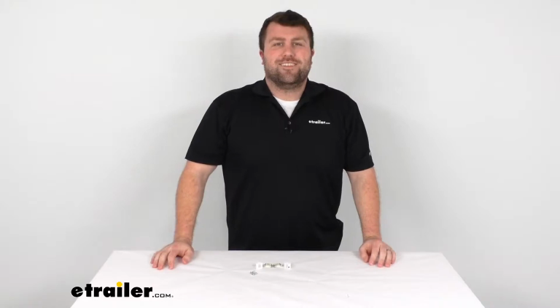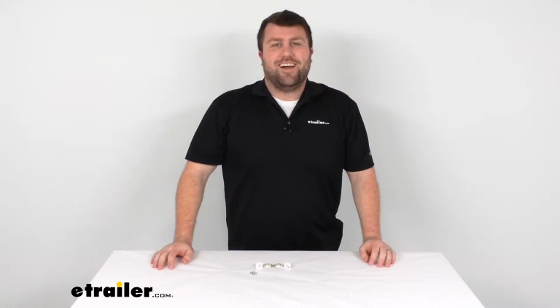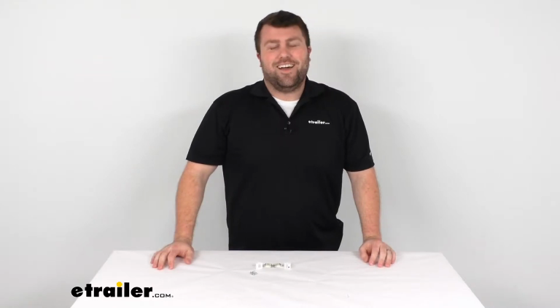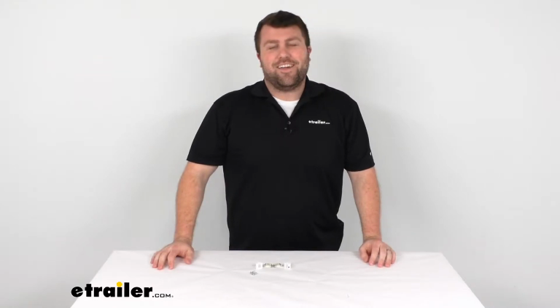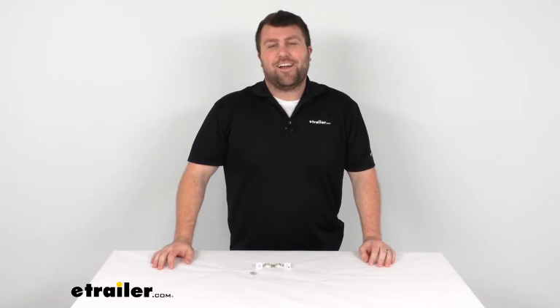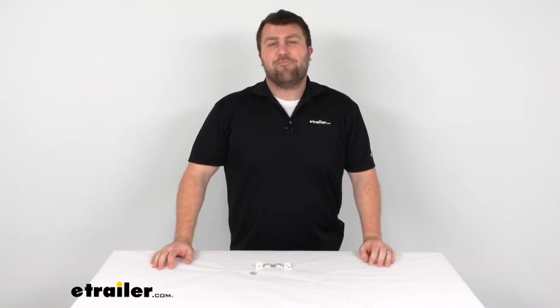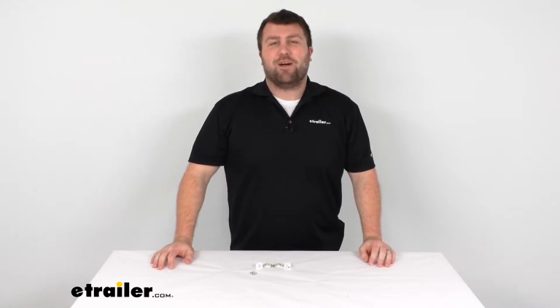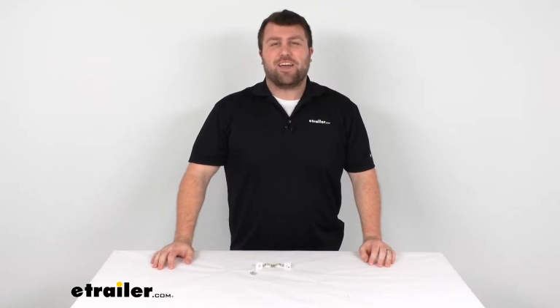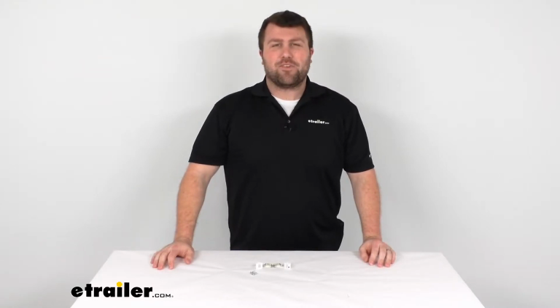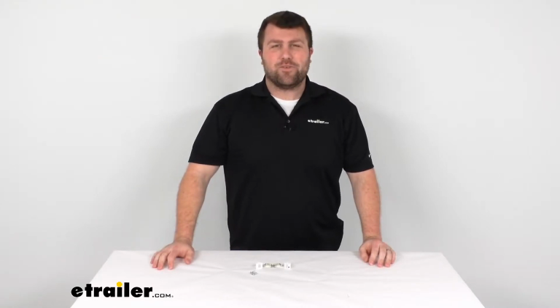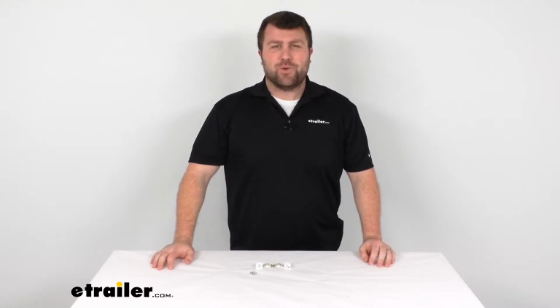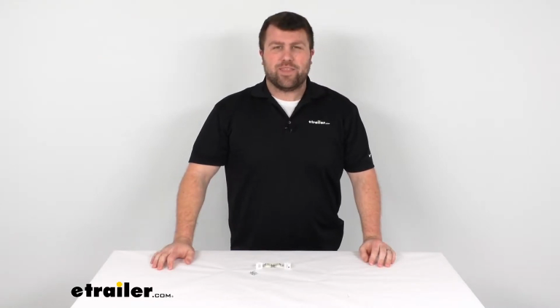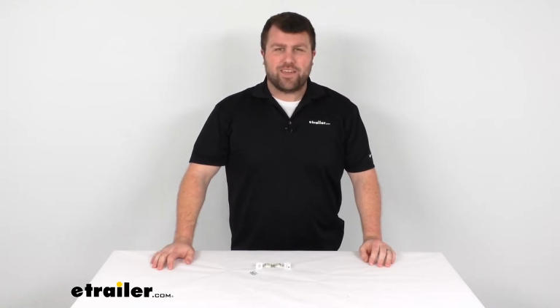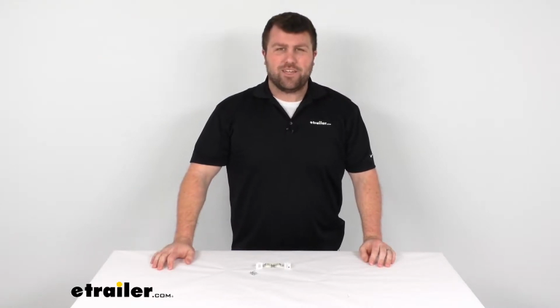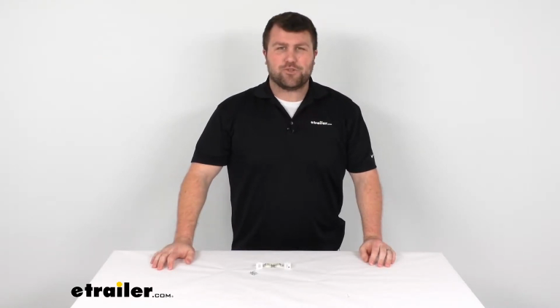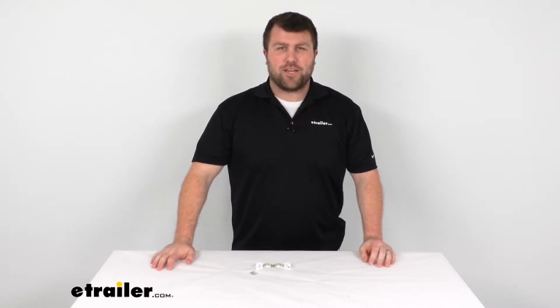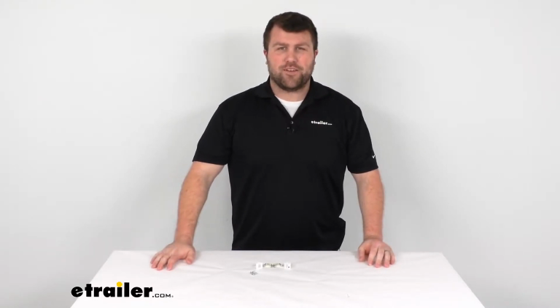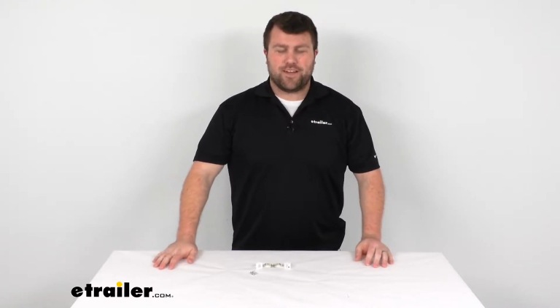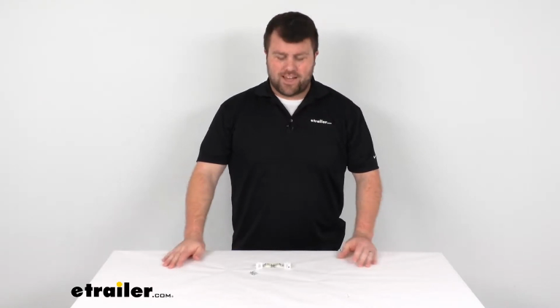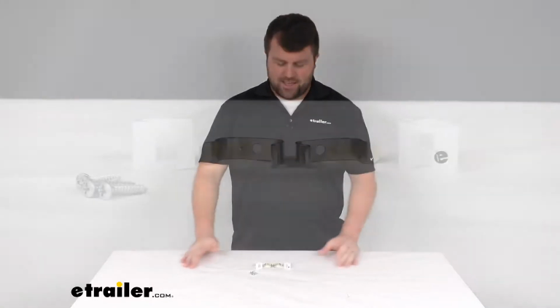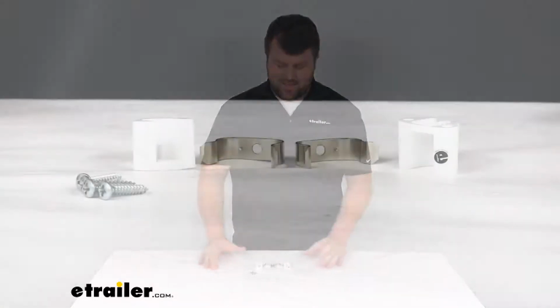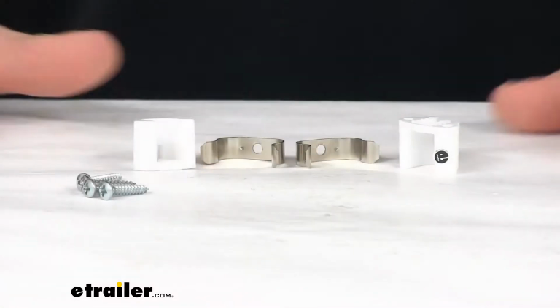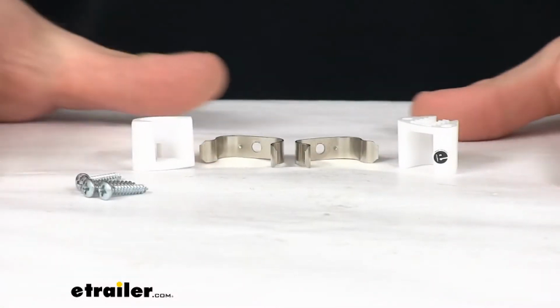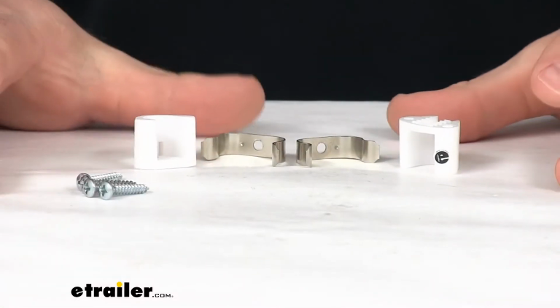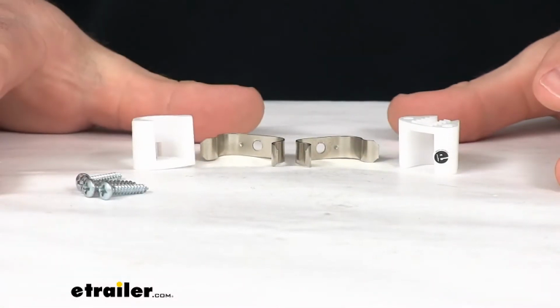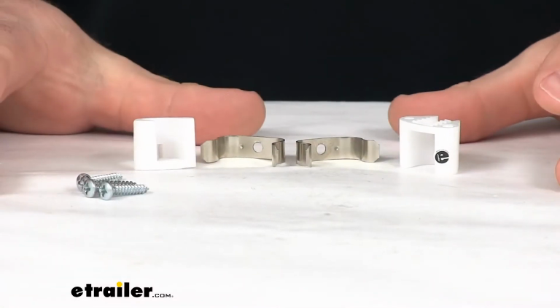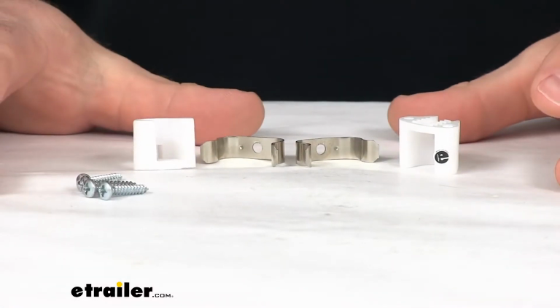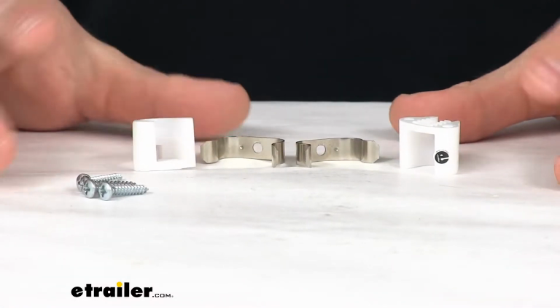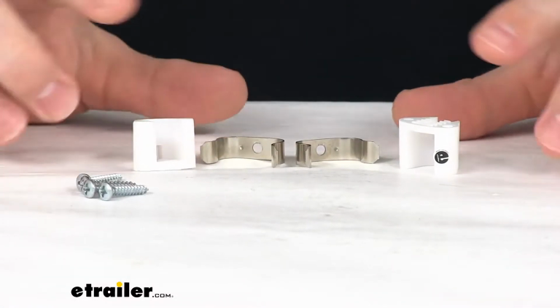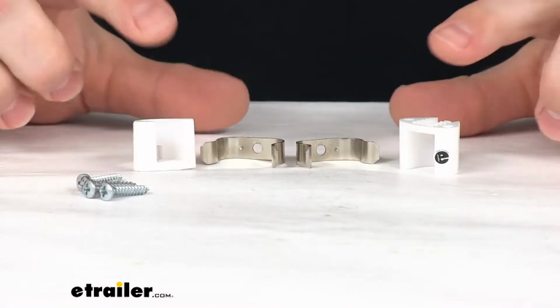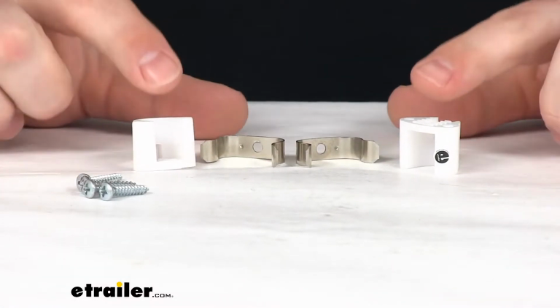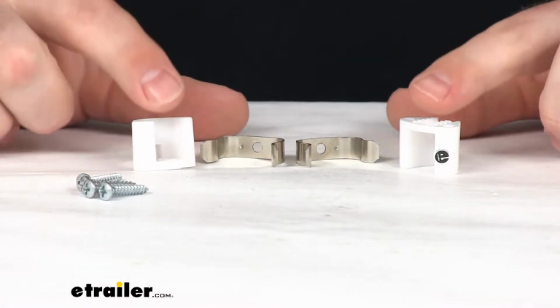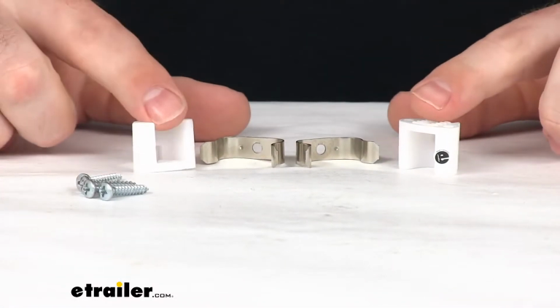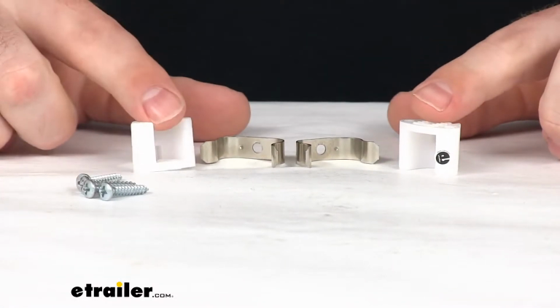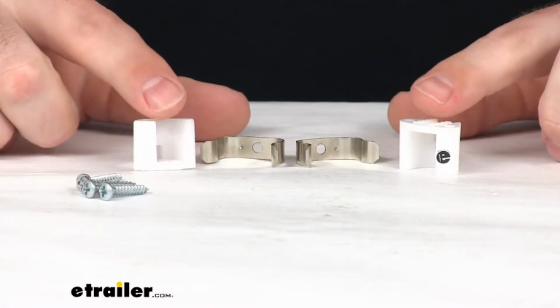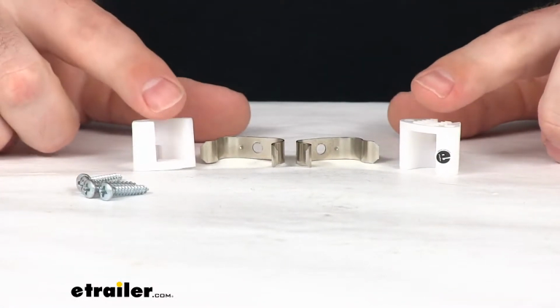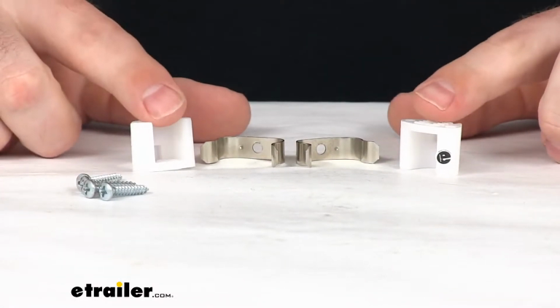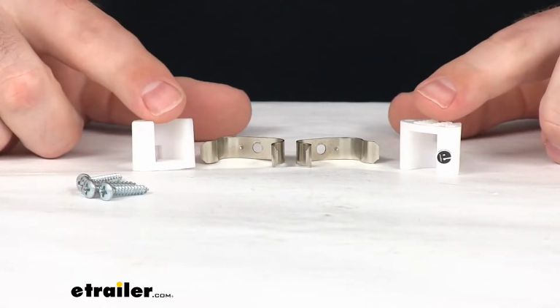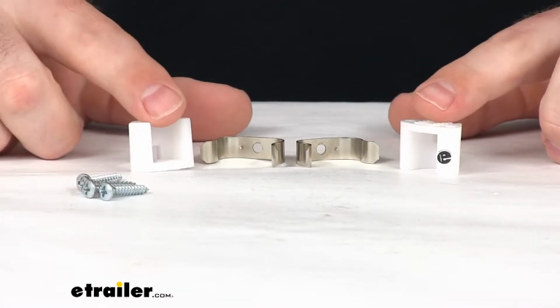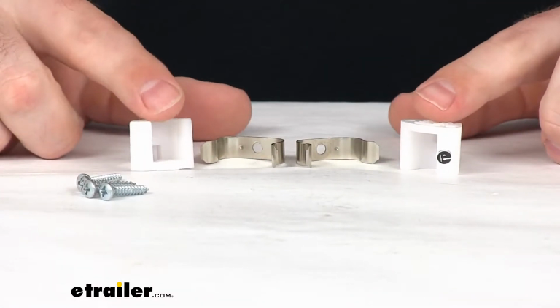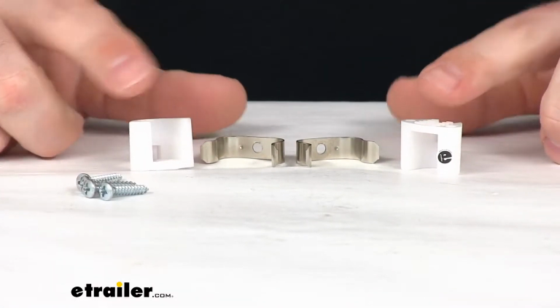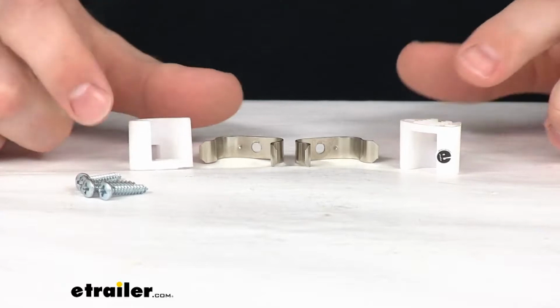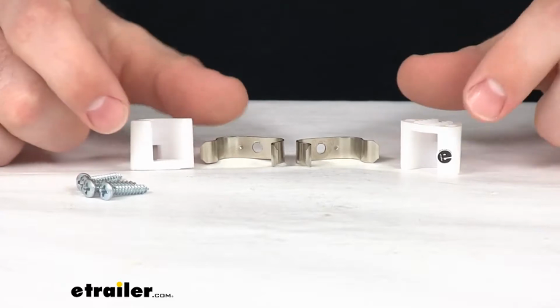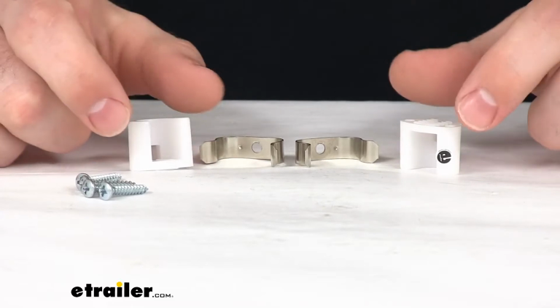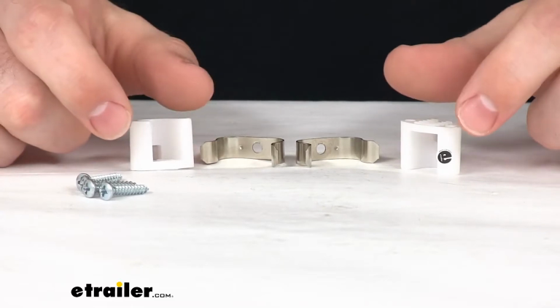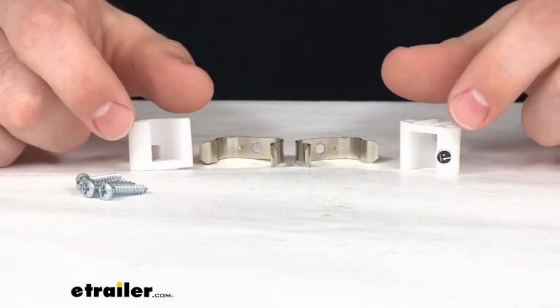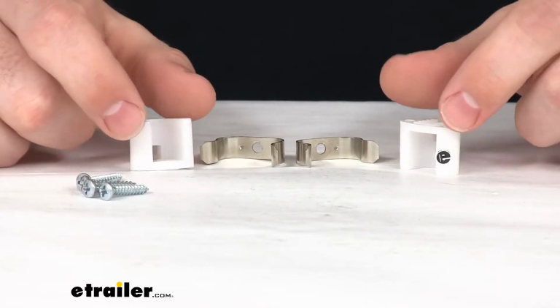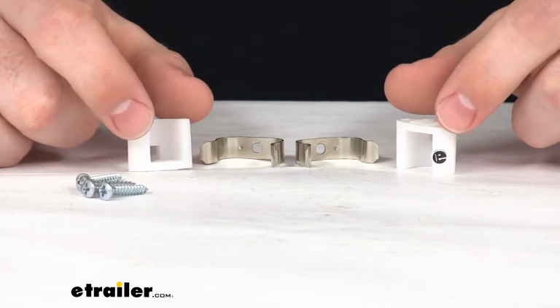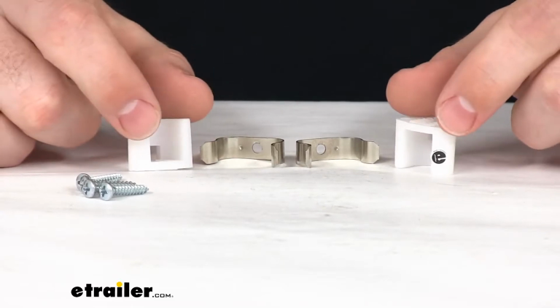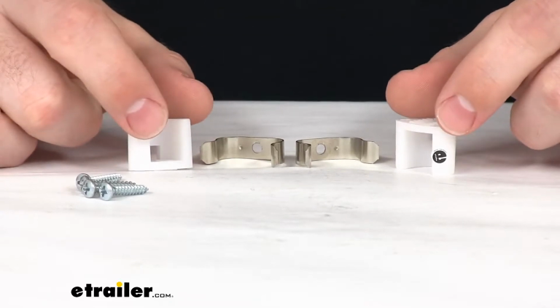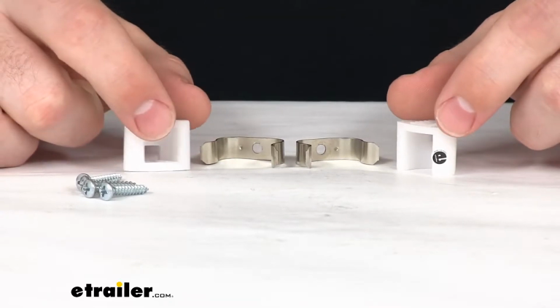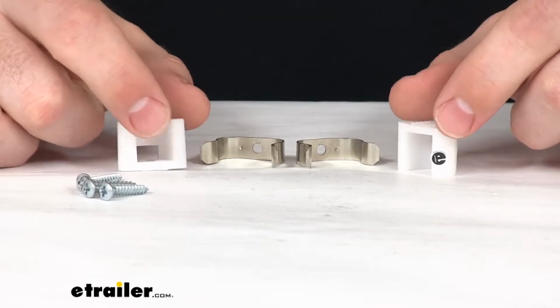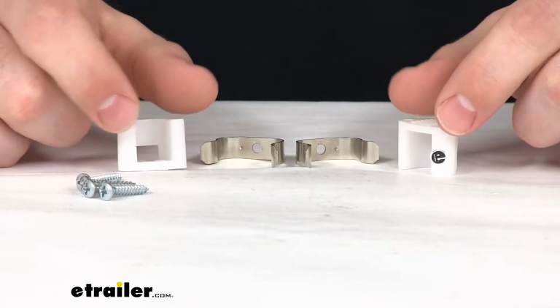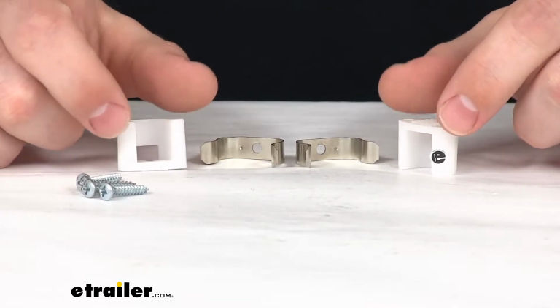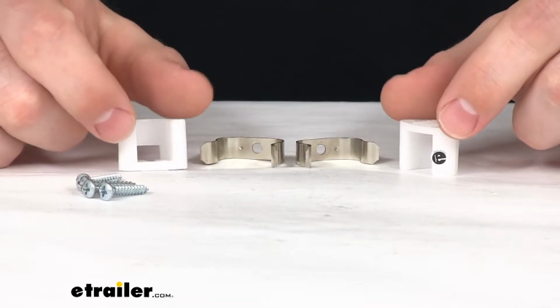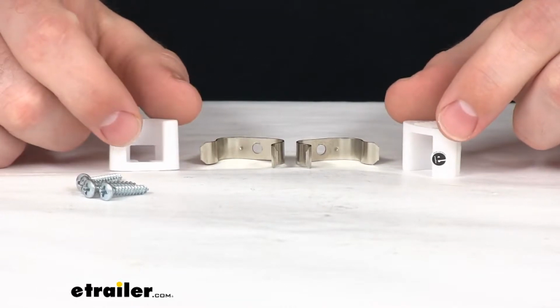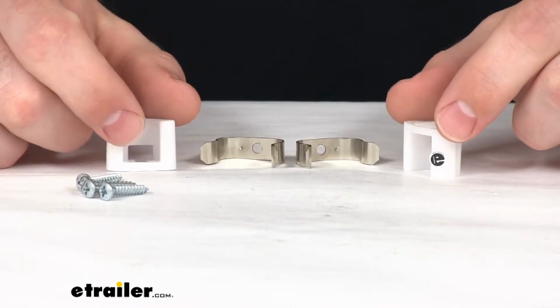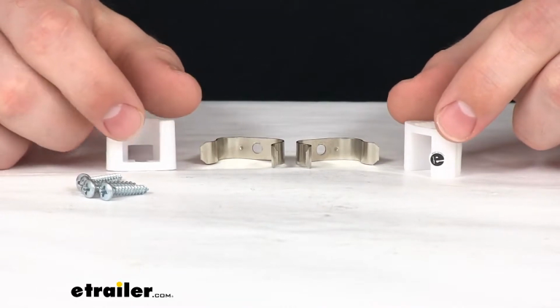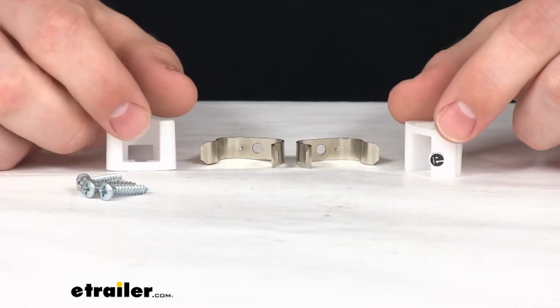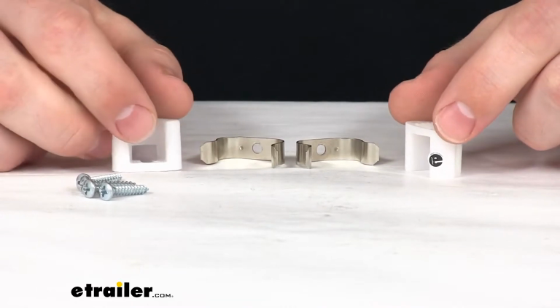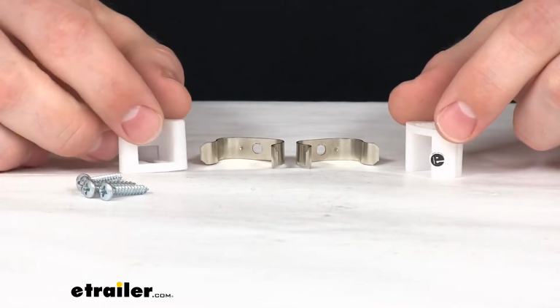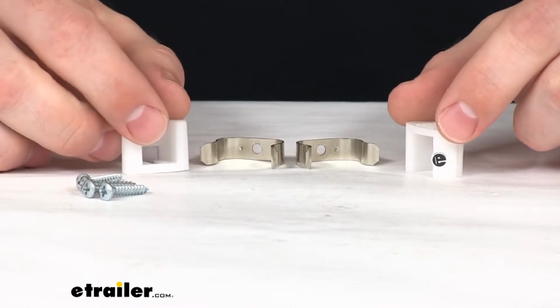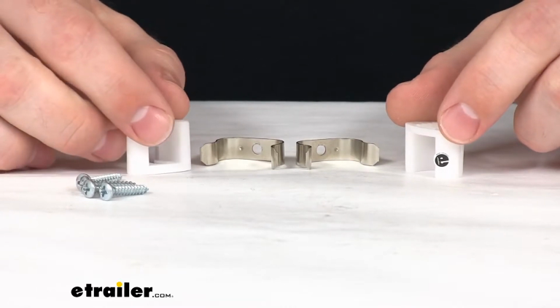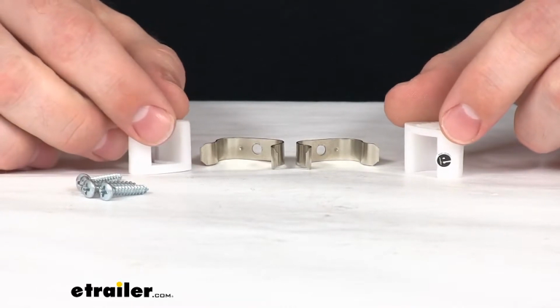Hi there, I'm Michael with eTrailer.com. Today we're going to take a quick look at the friction catches with metal clips for your RV cabinets.